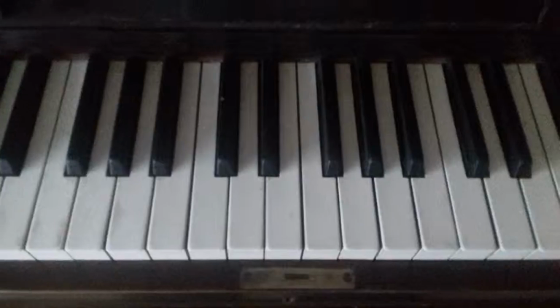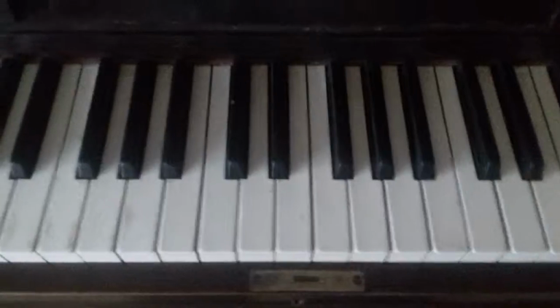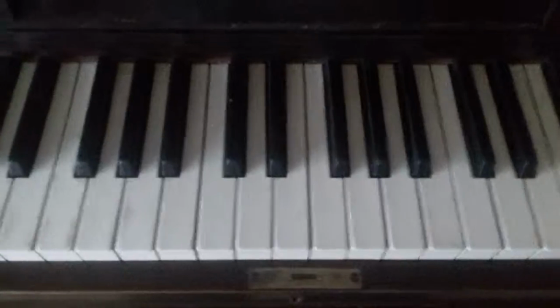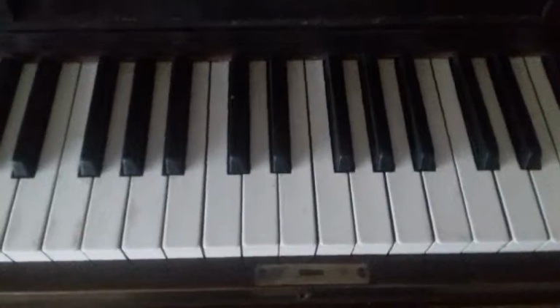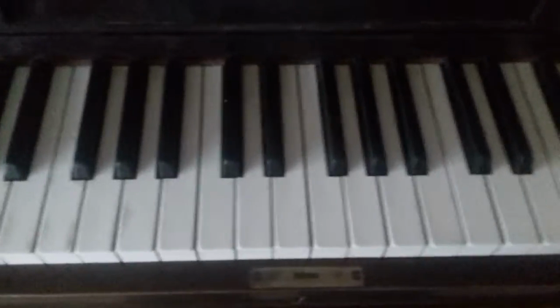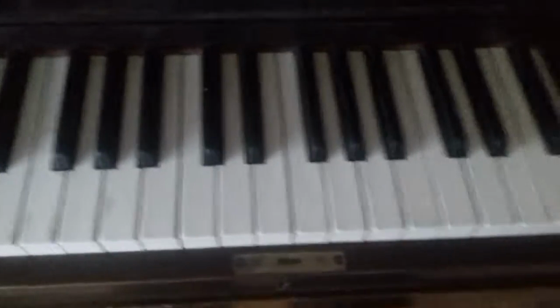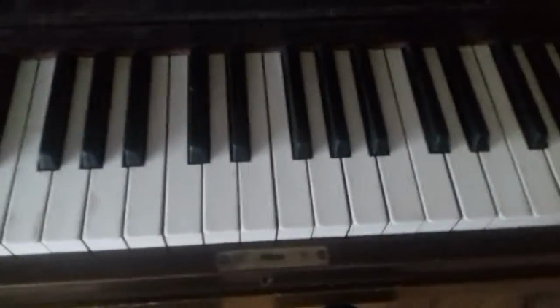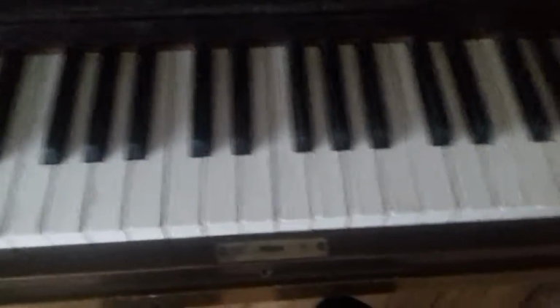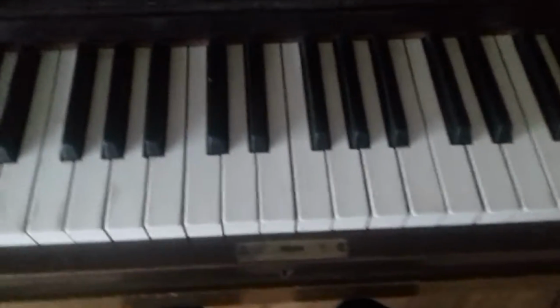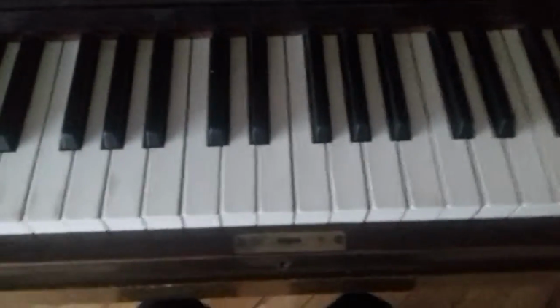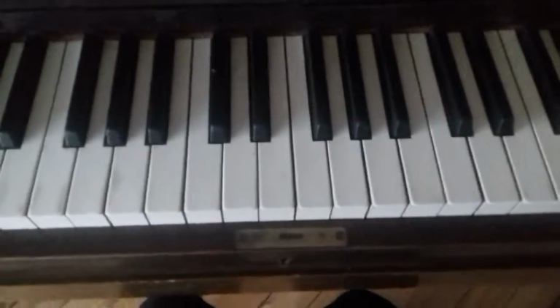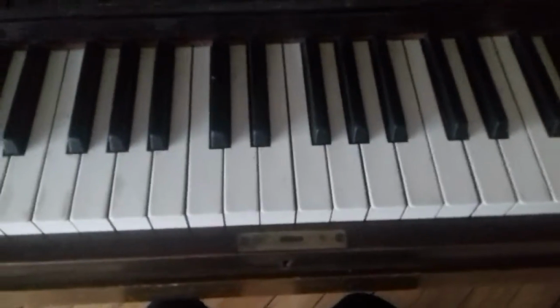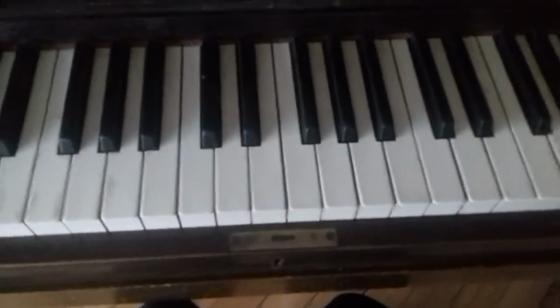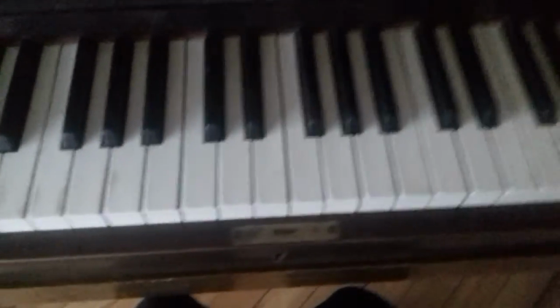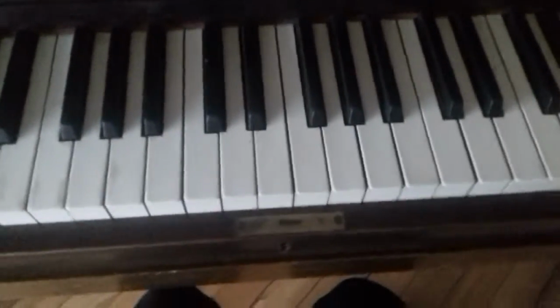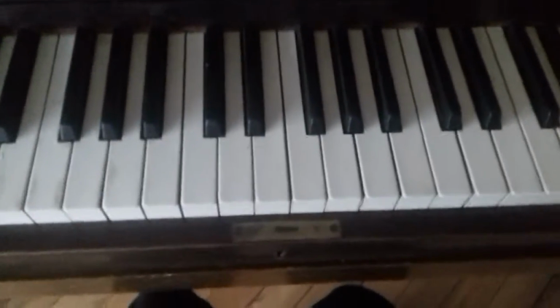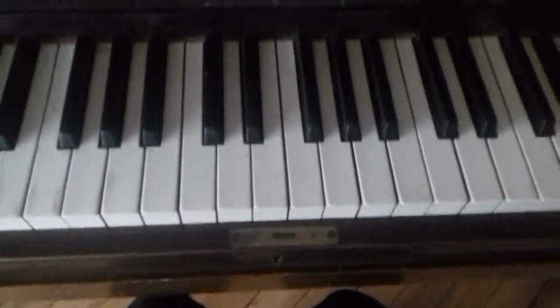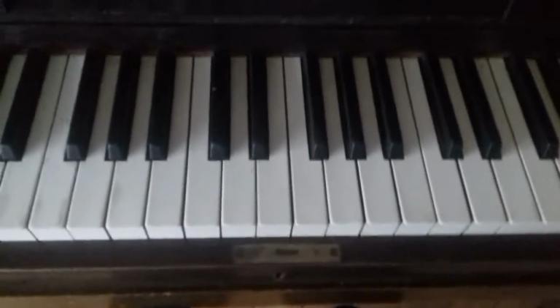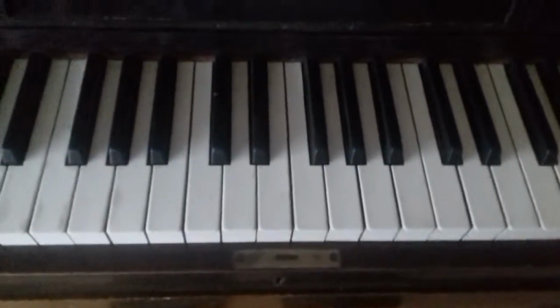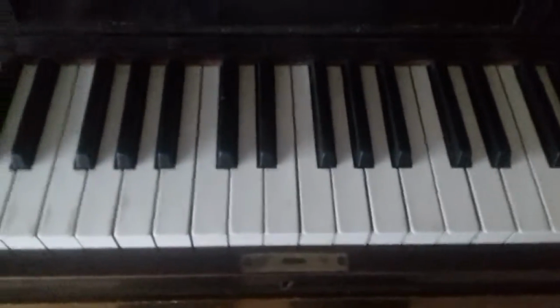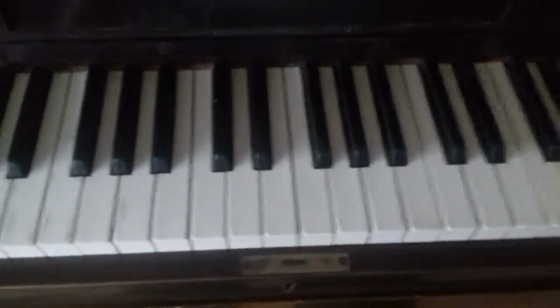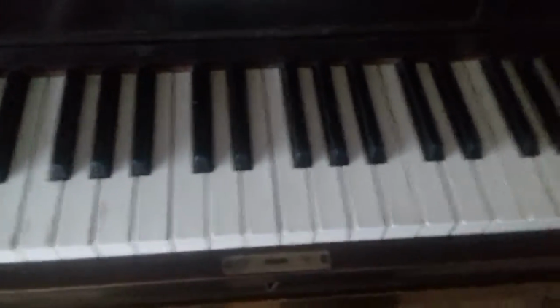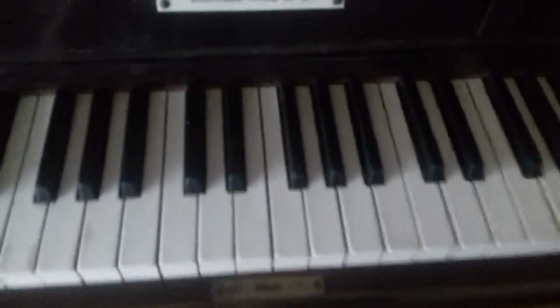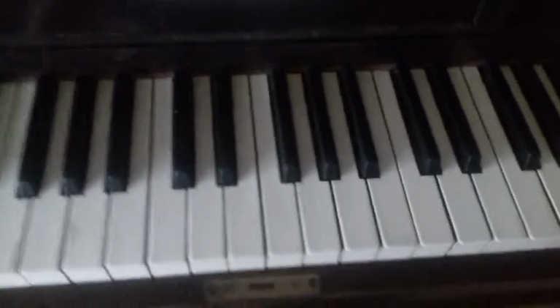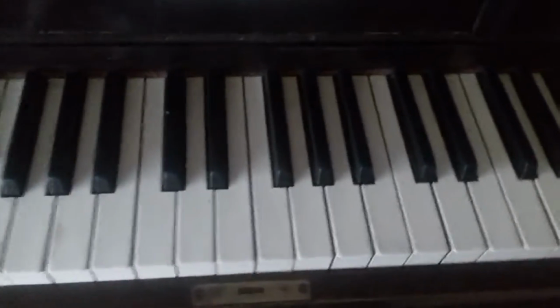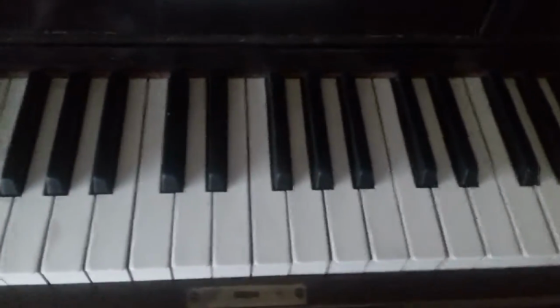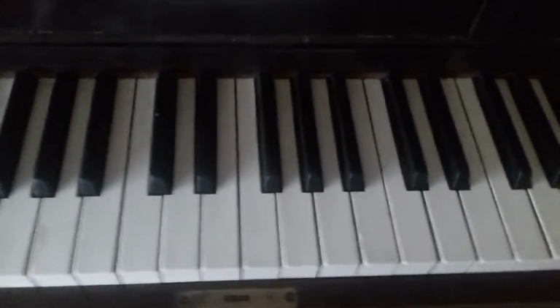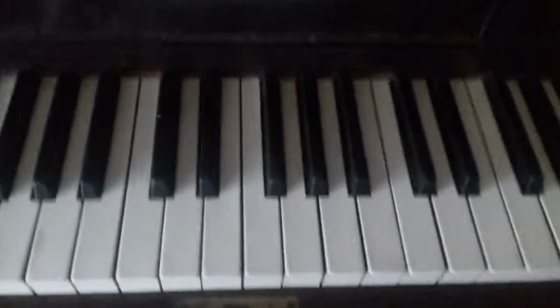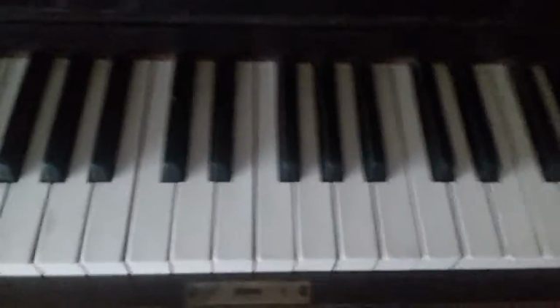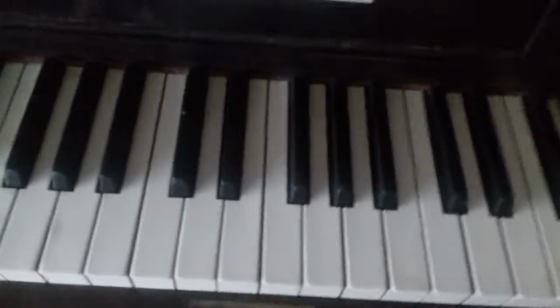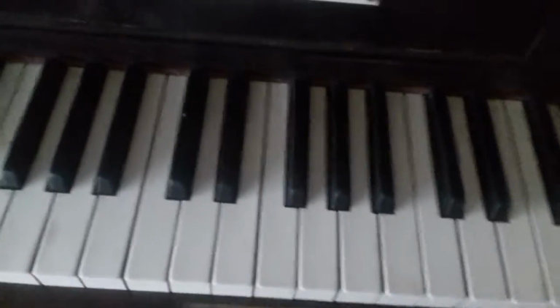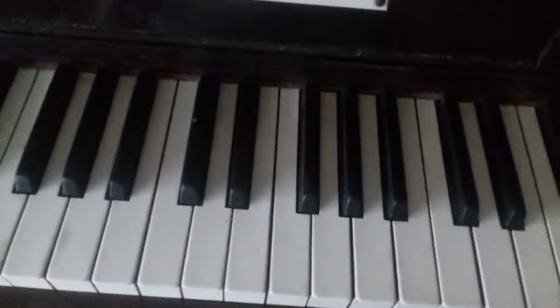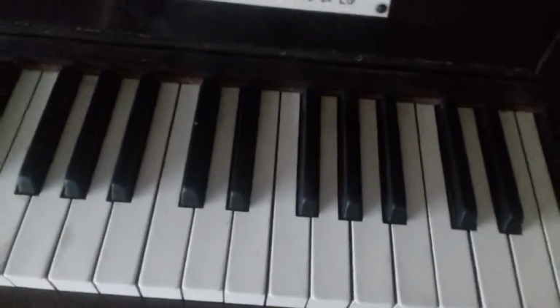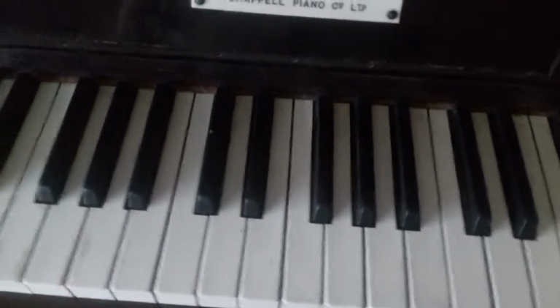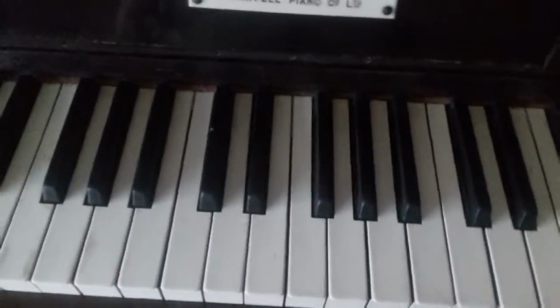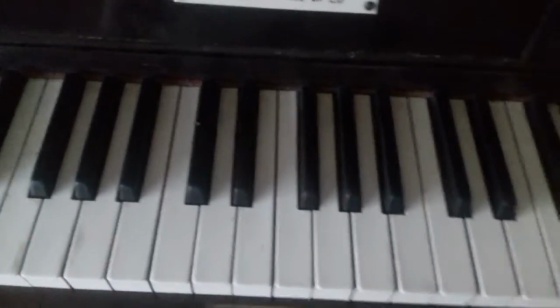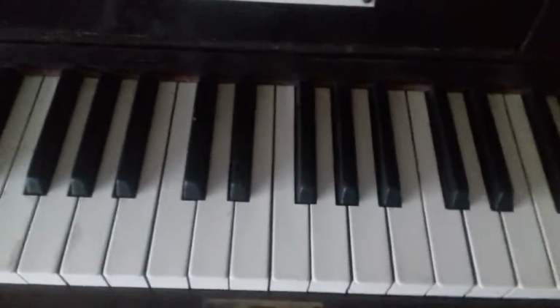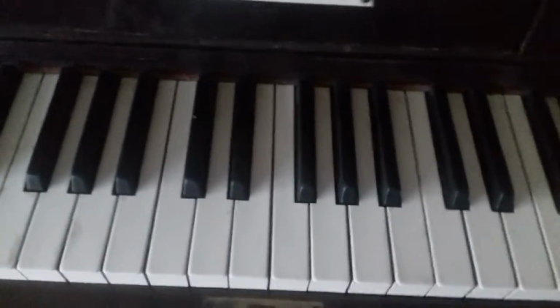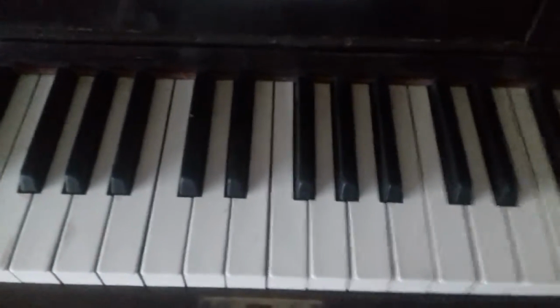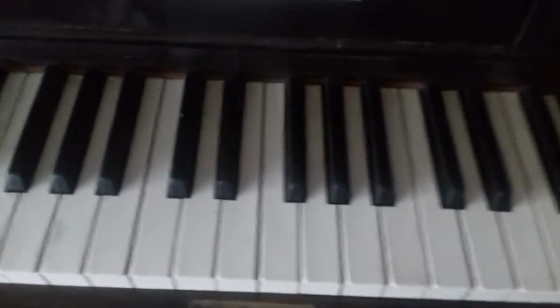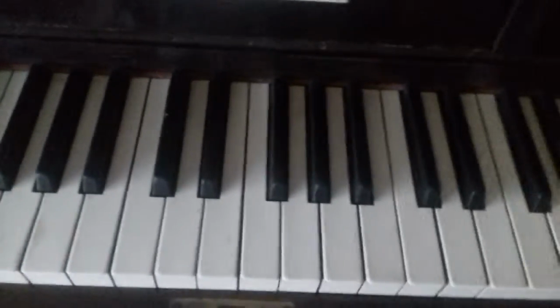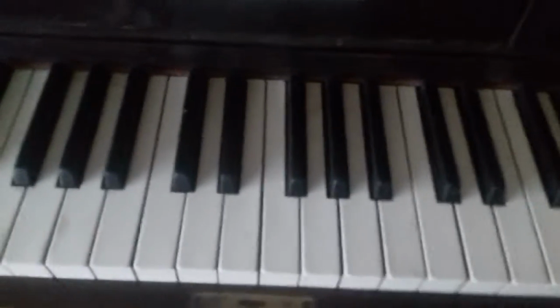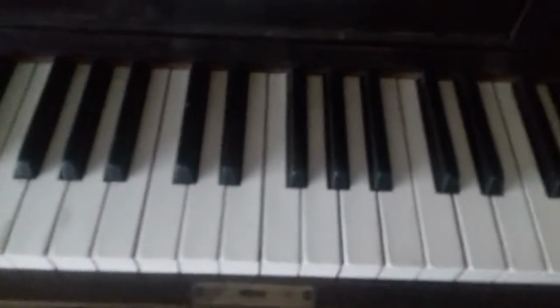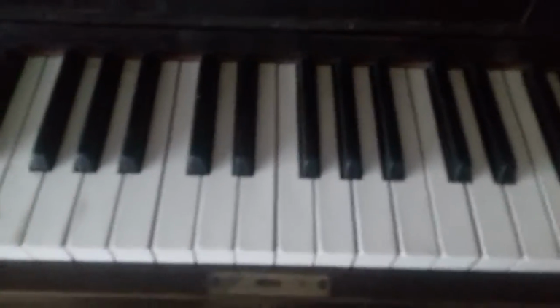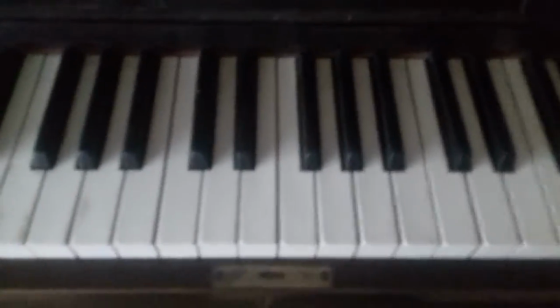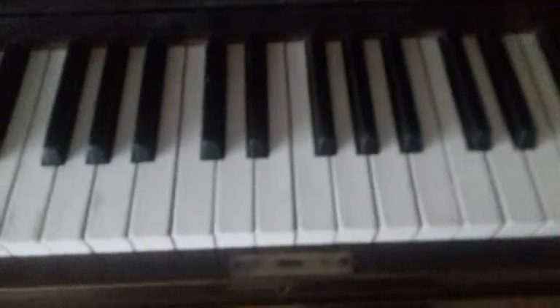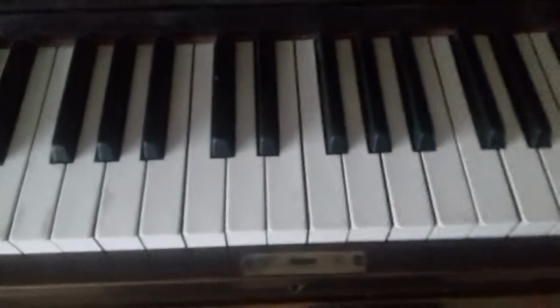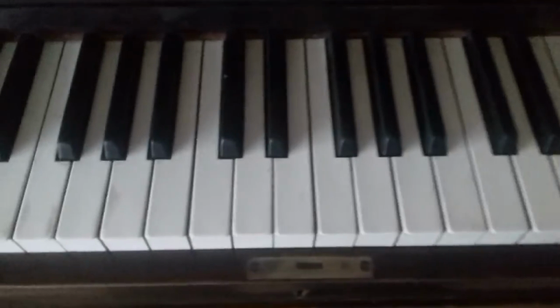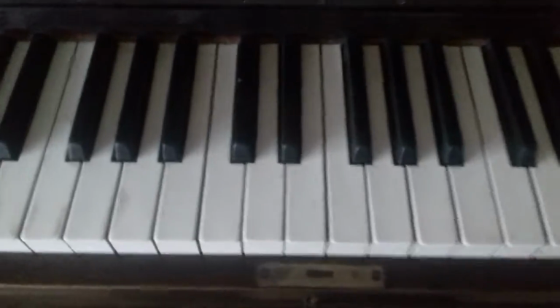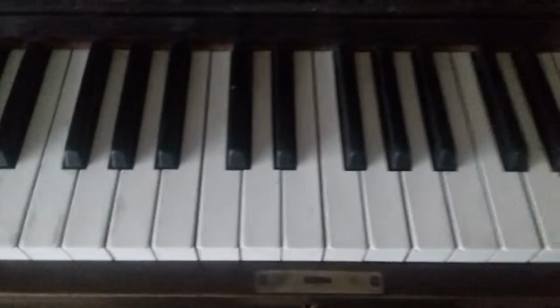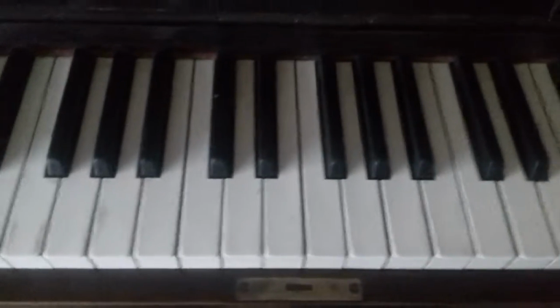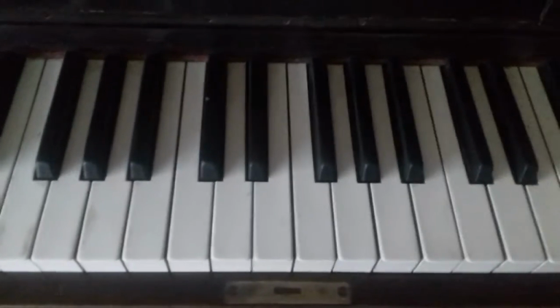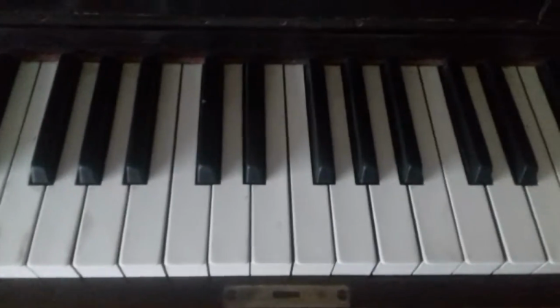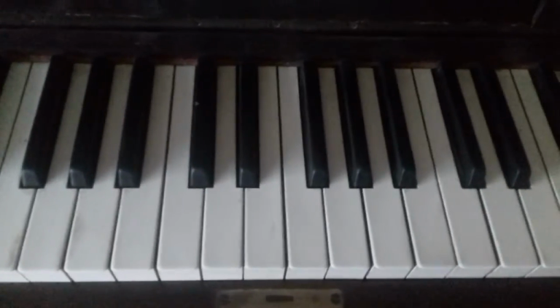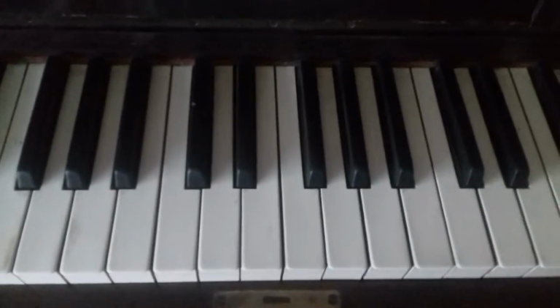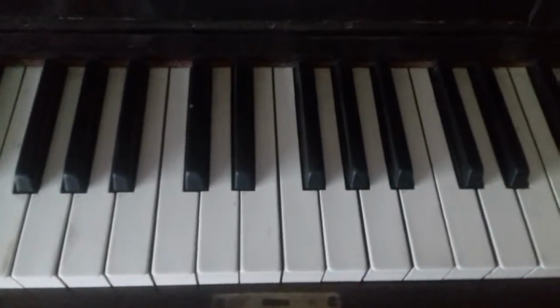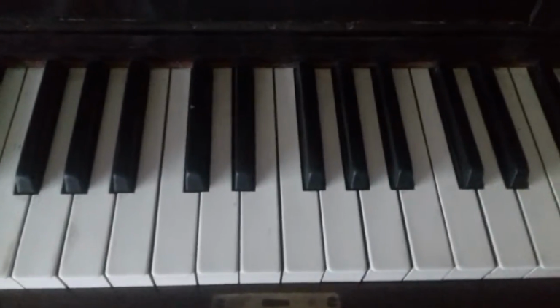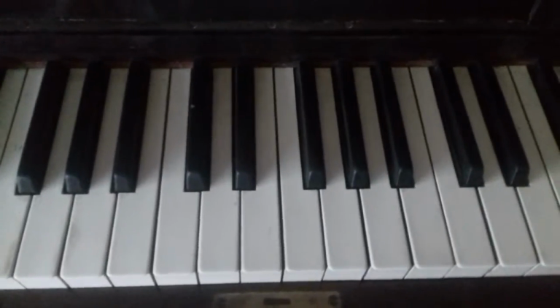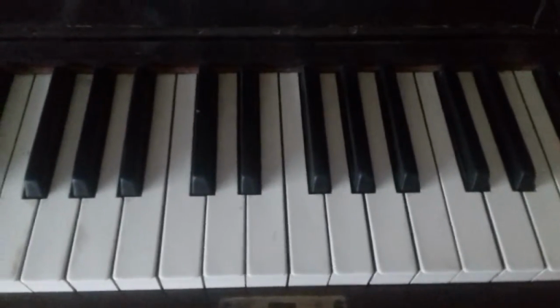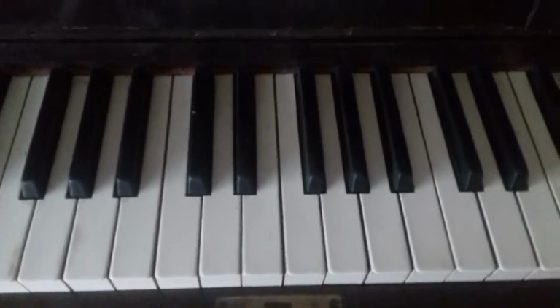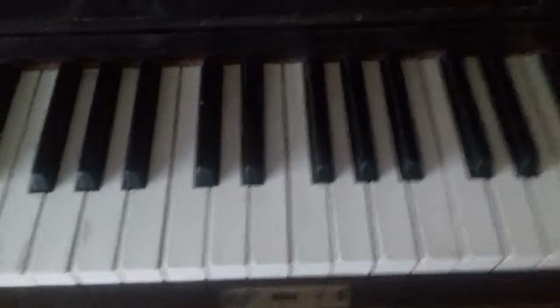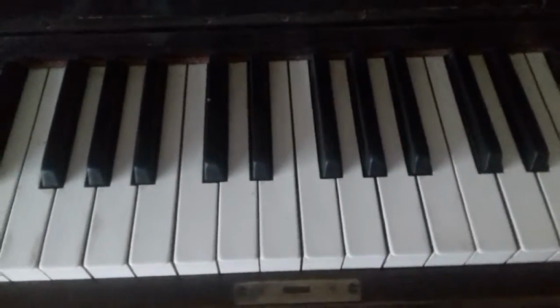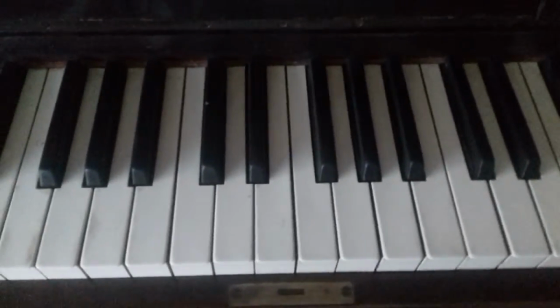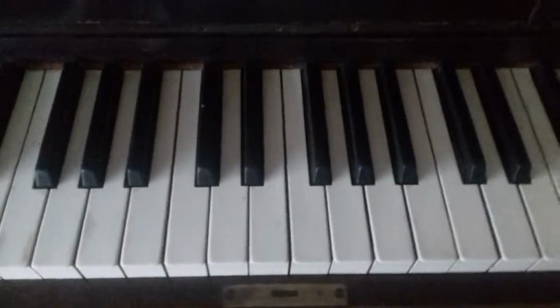Hey guys, what is up? It's Keris and you are watching Piano School. Thanks for stopping by at our channel.